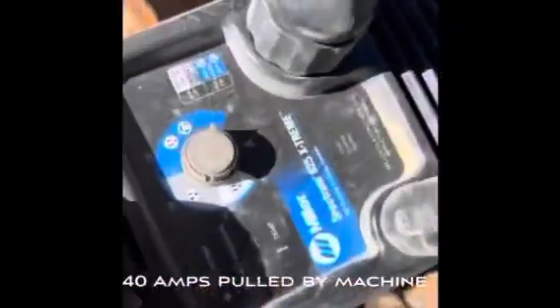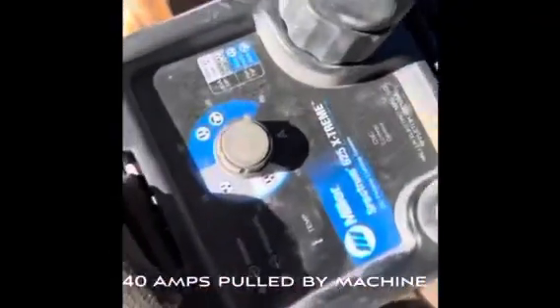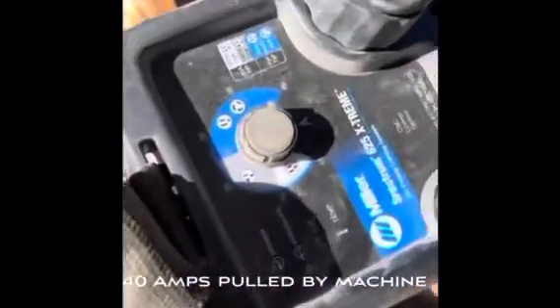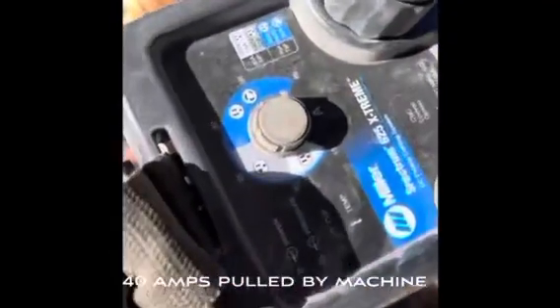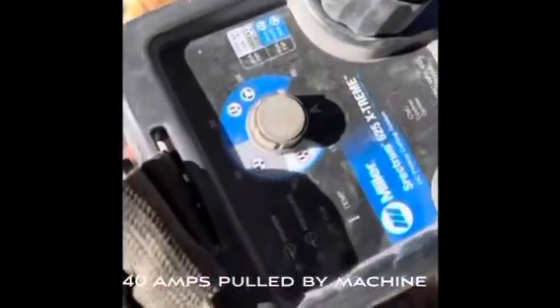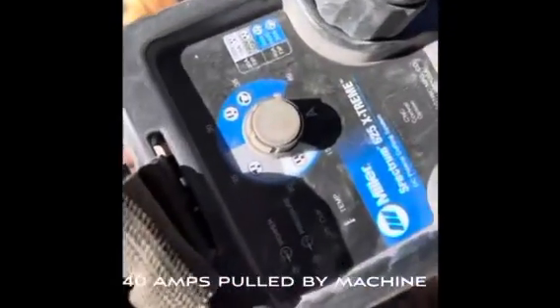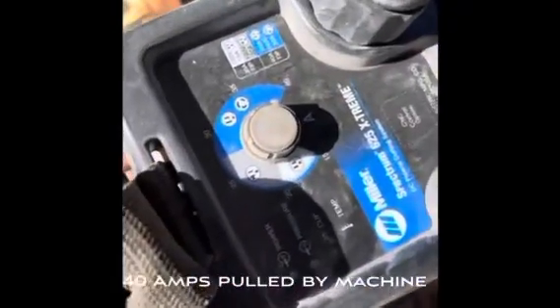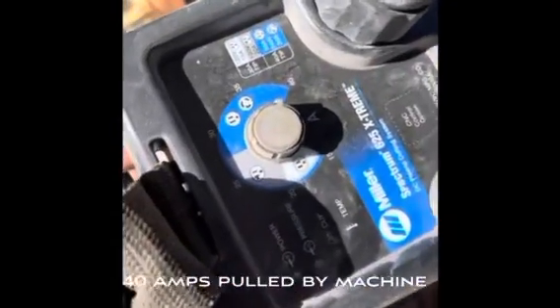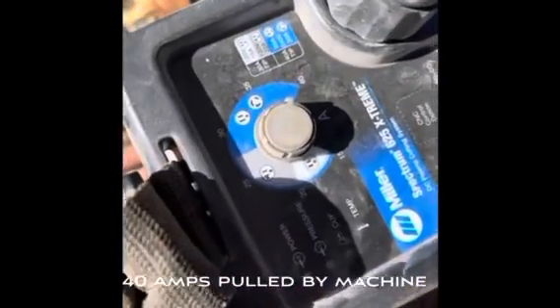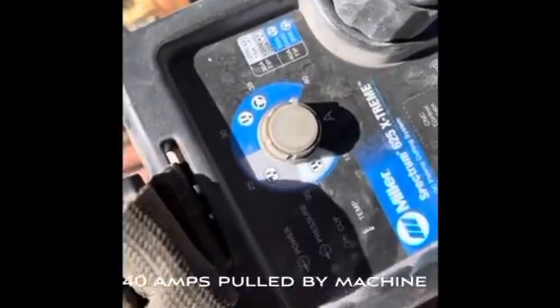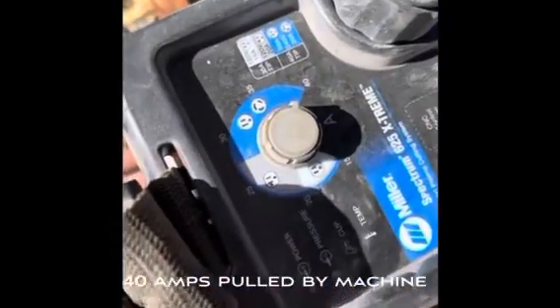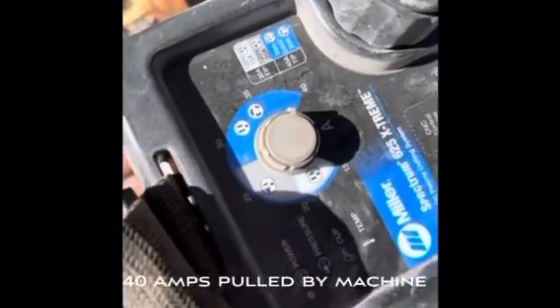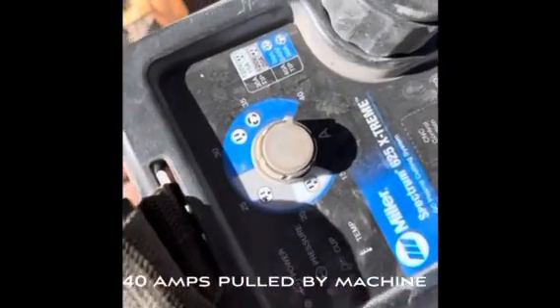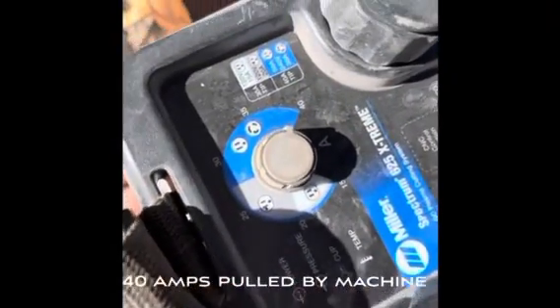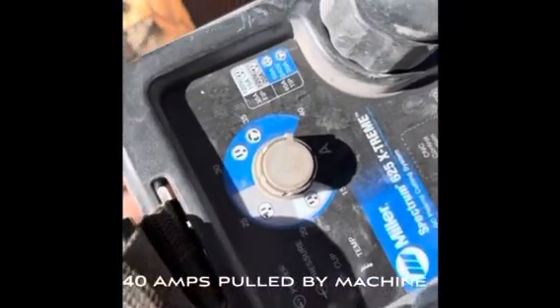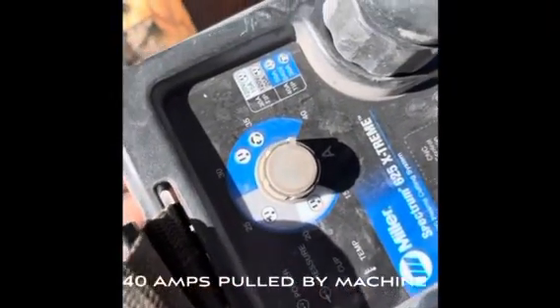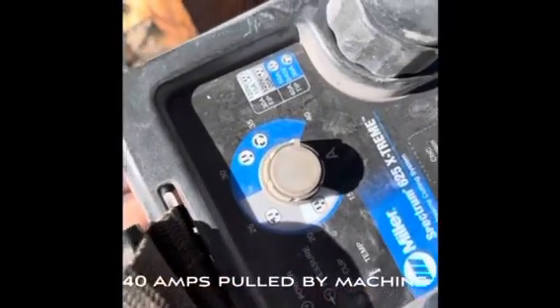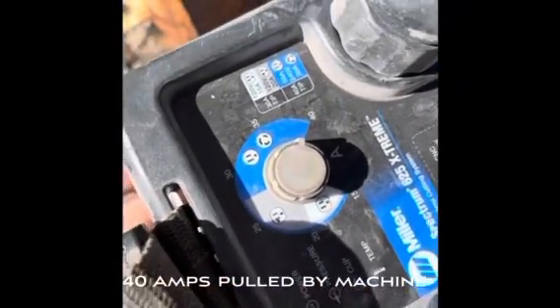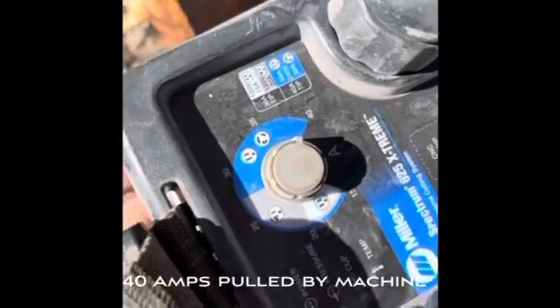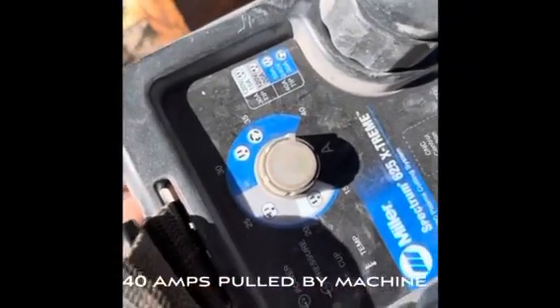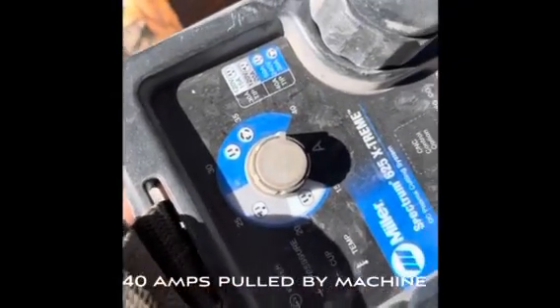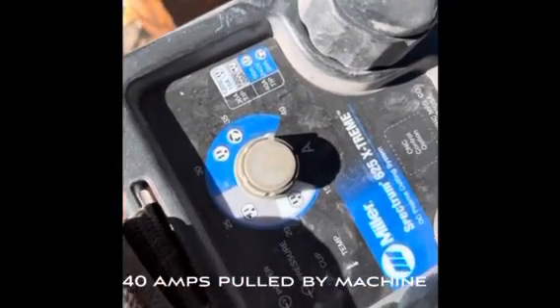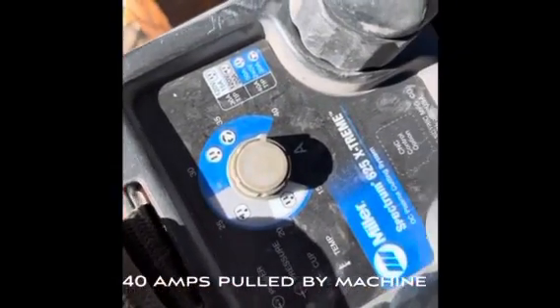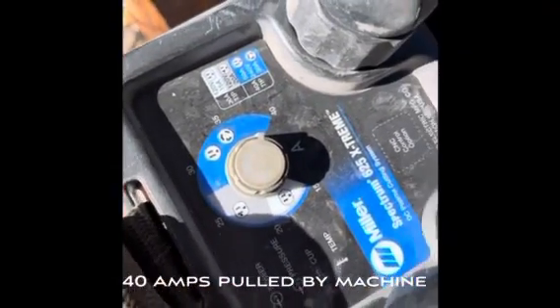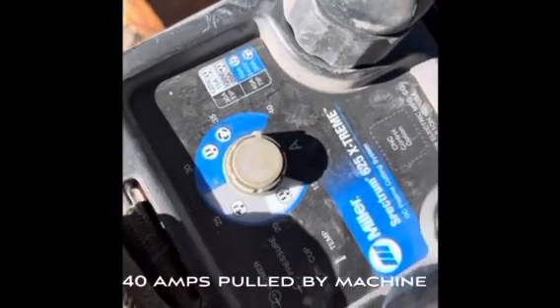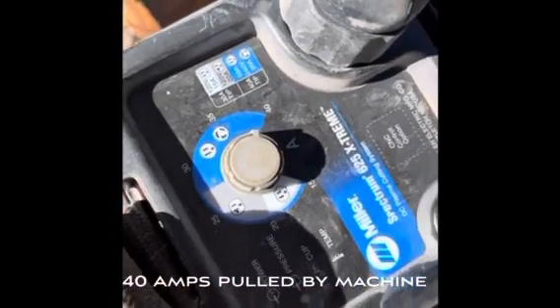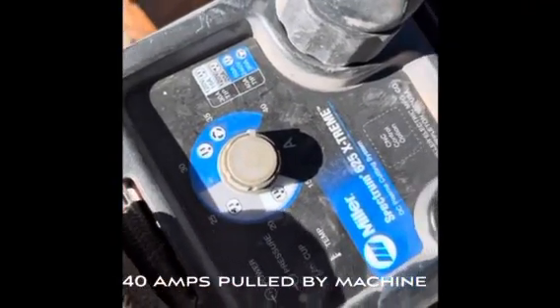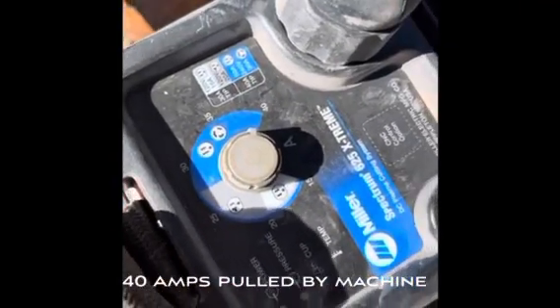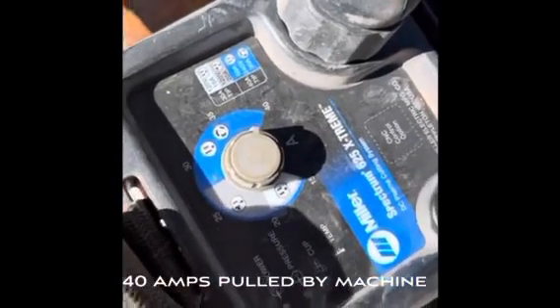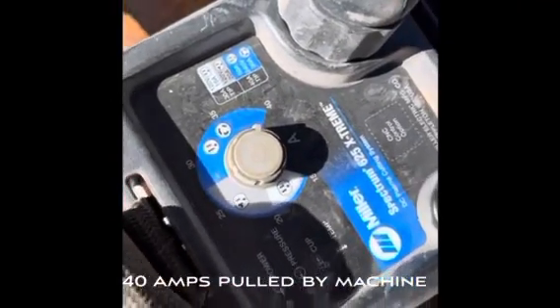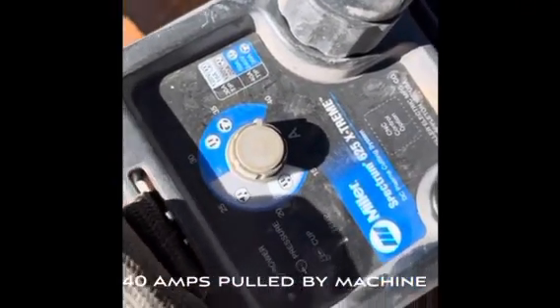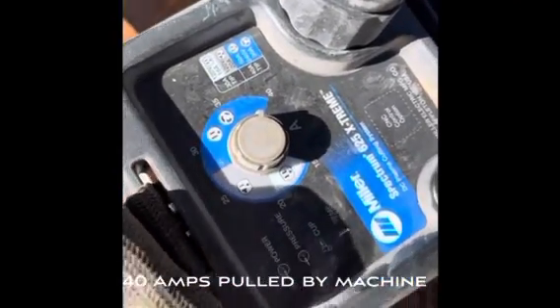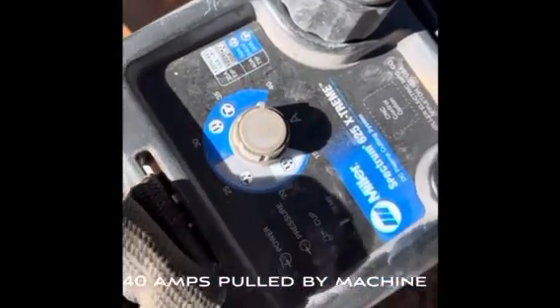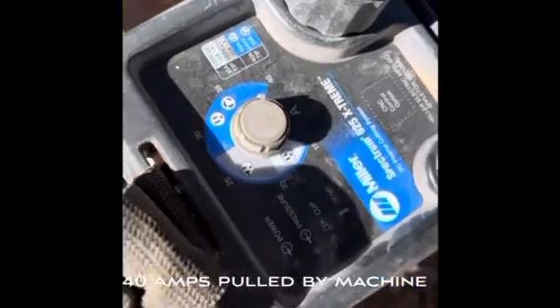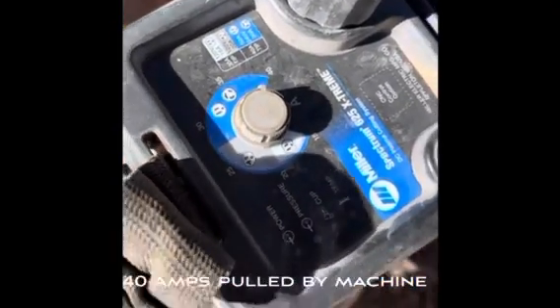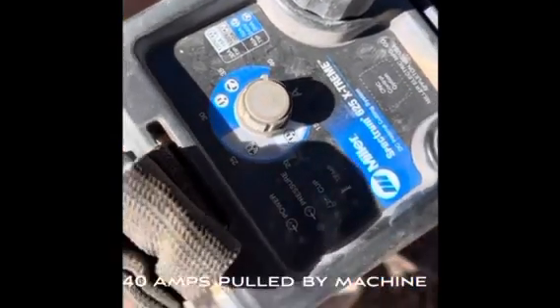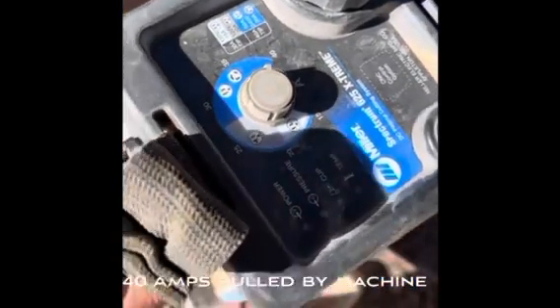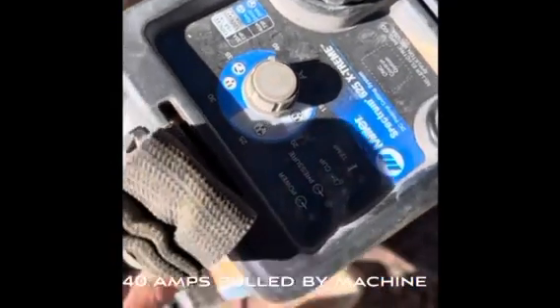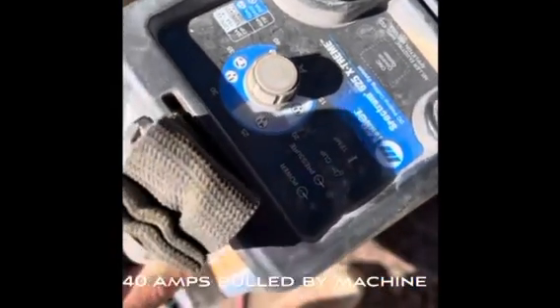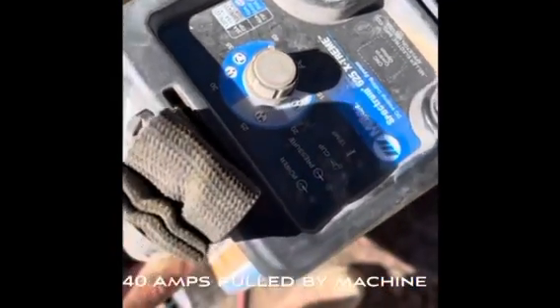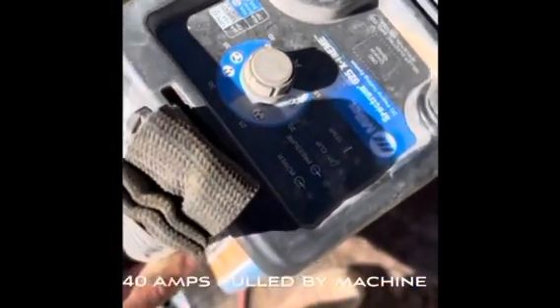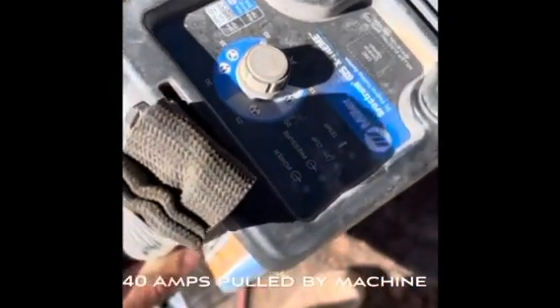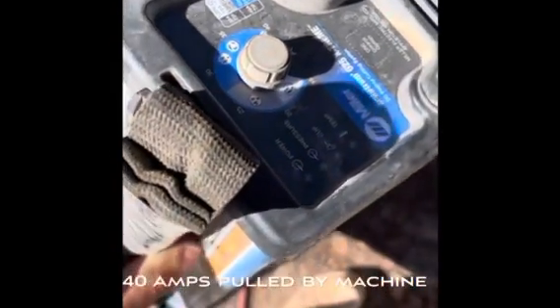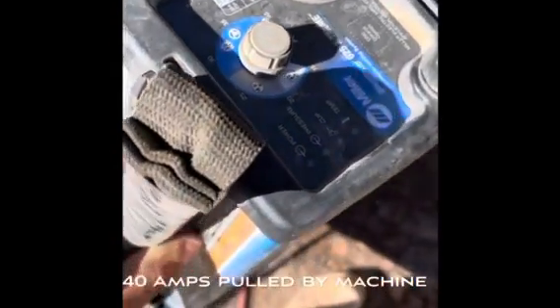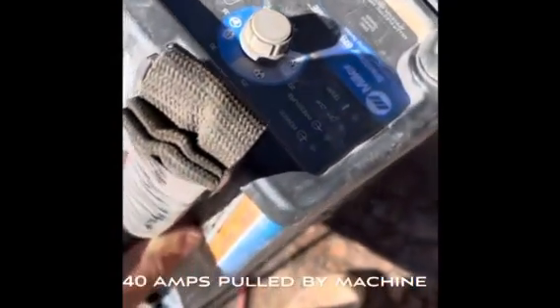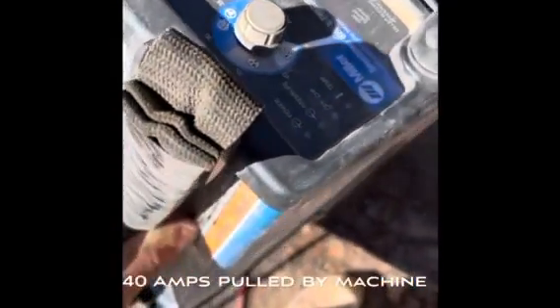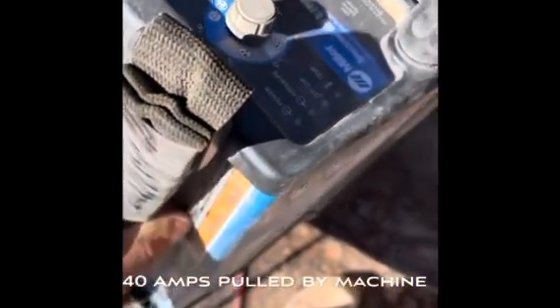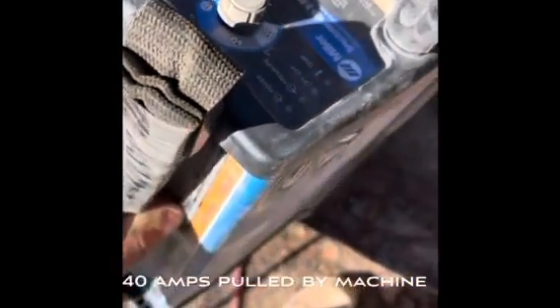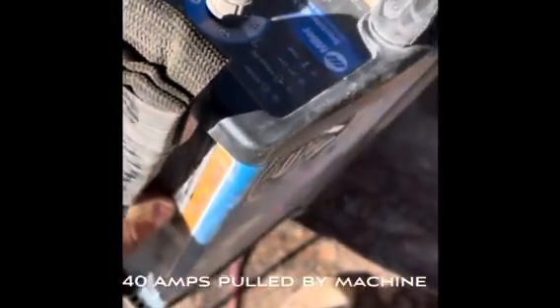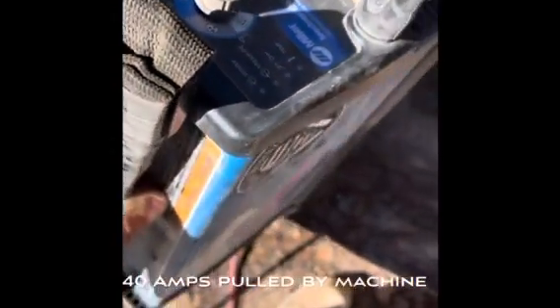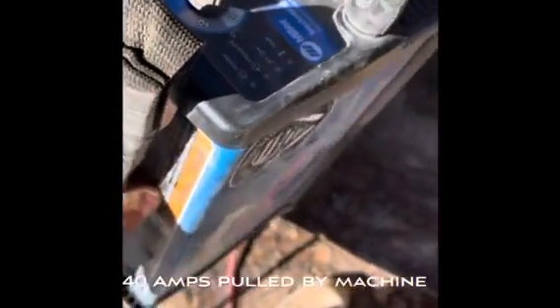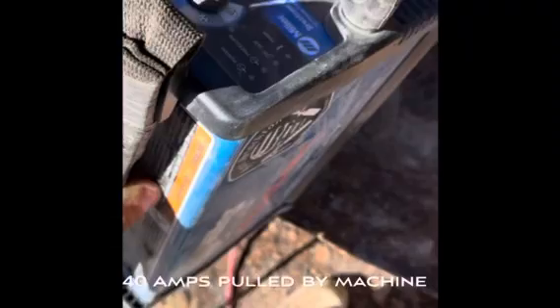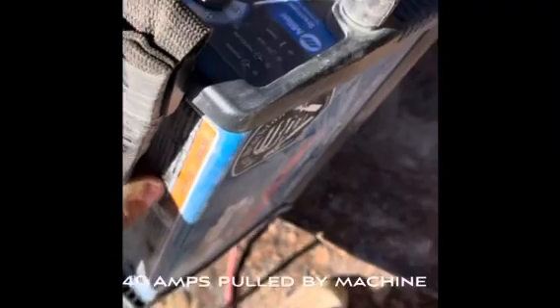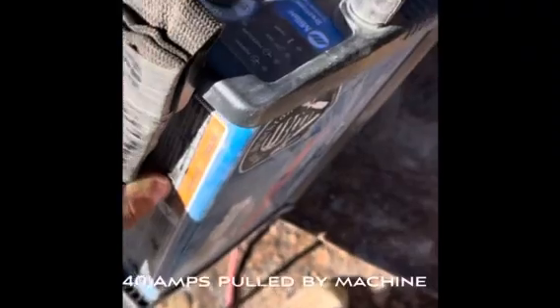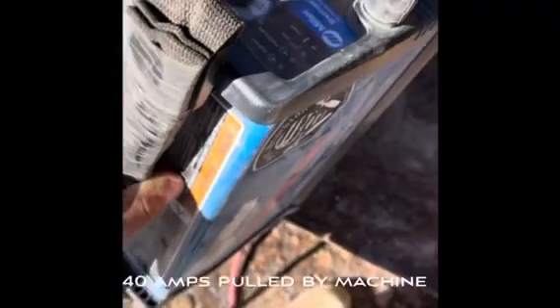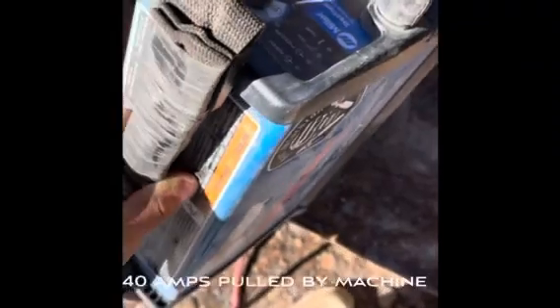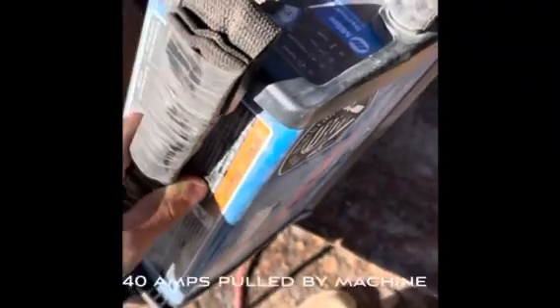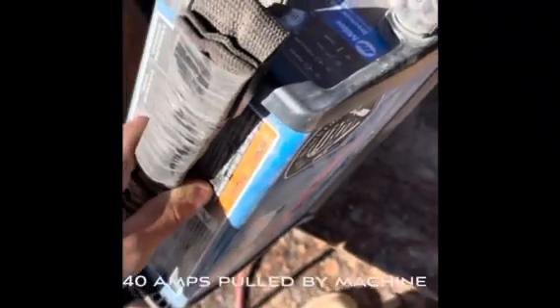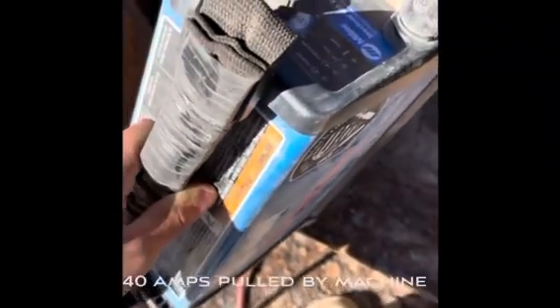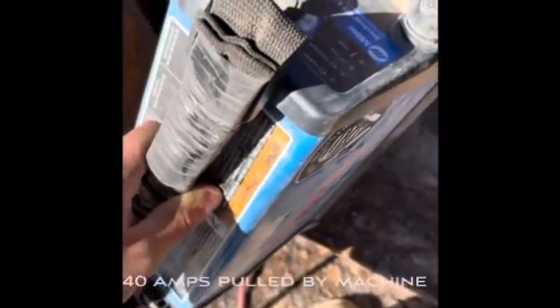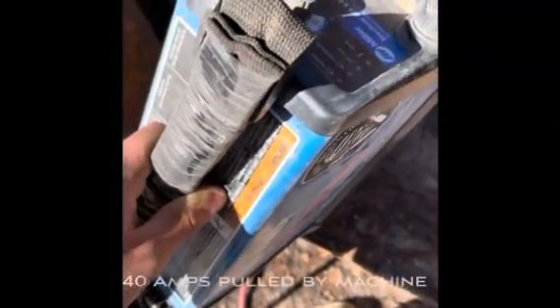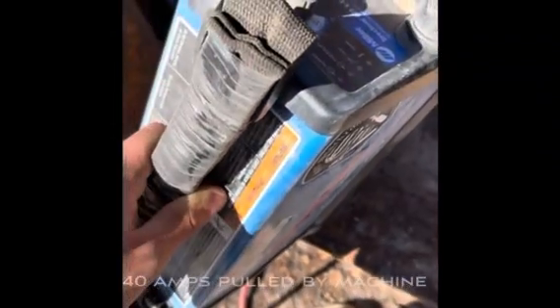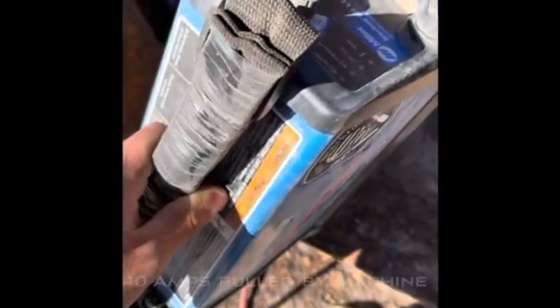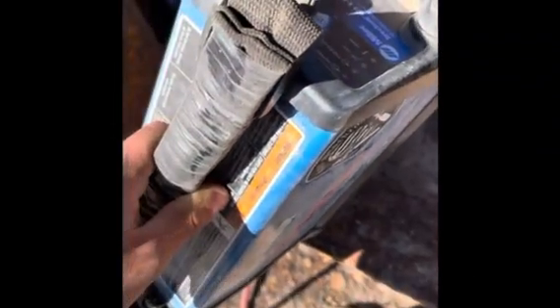This specific machine pulls 40 amps — you can see right here, 40 amps is the max on it. Let me get everything started and I'll show y'all how we go.